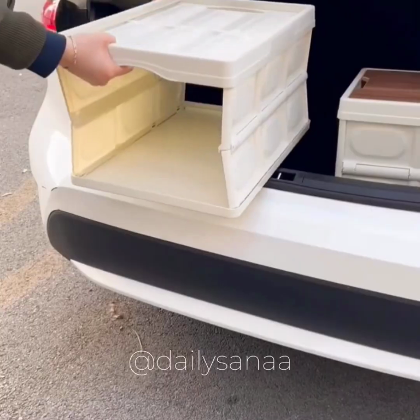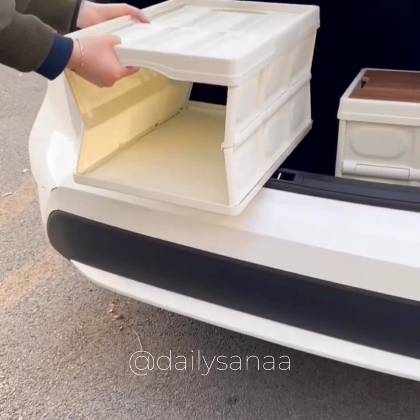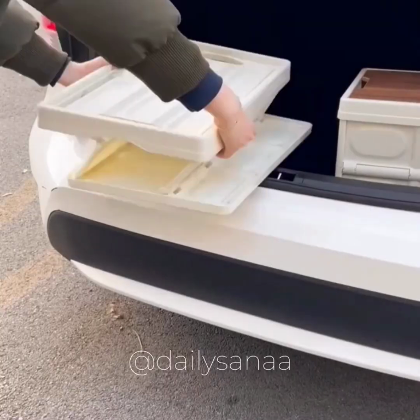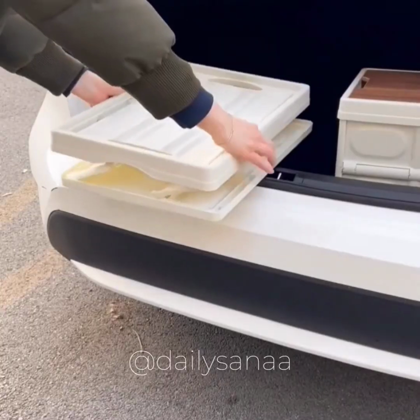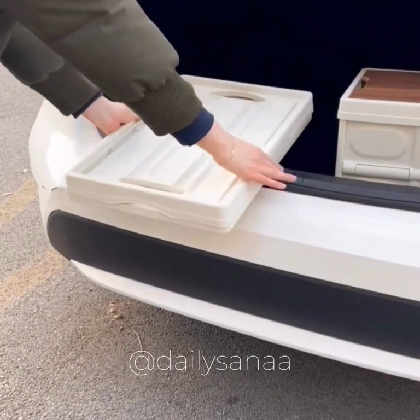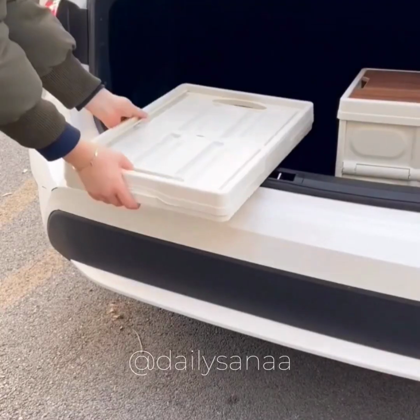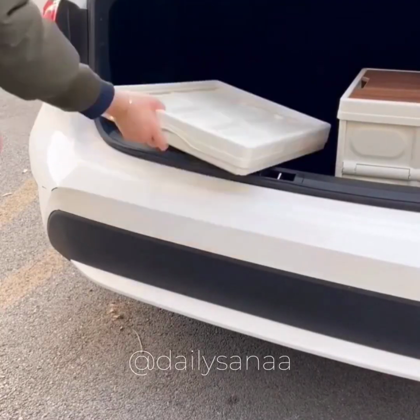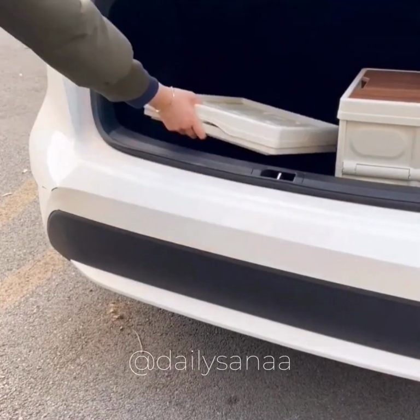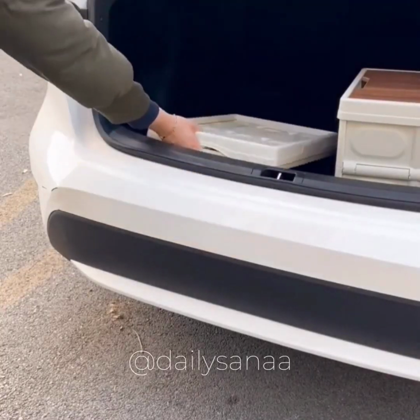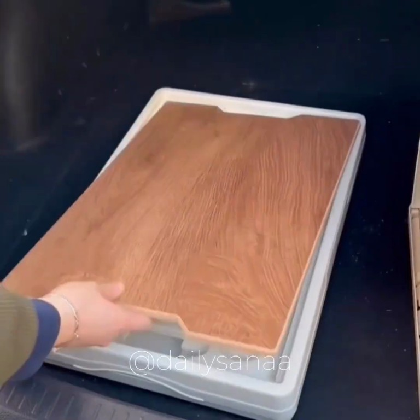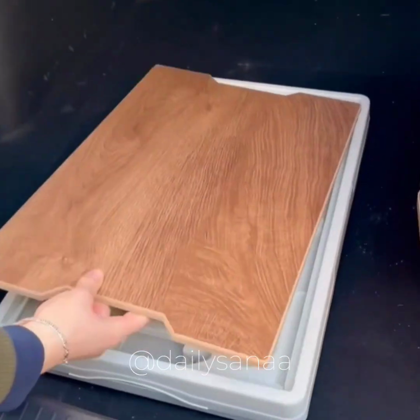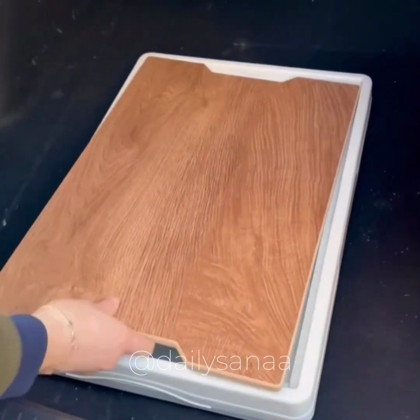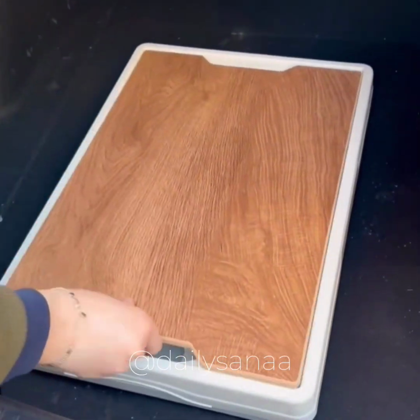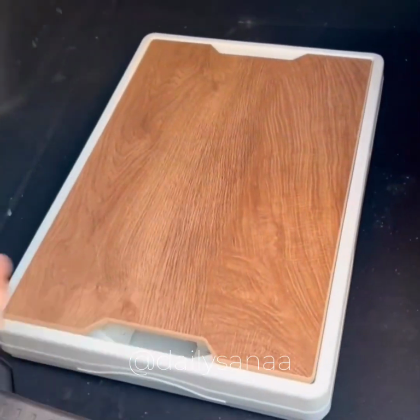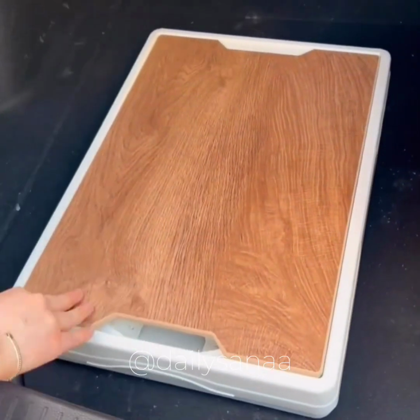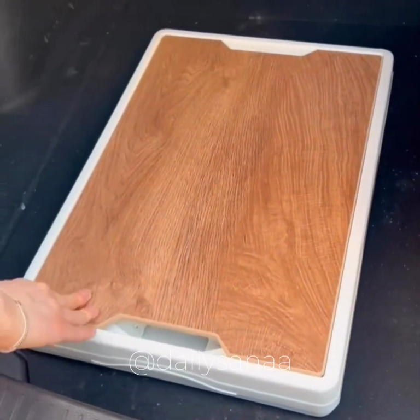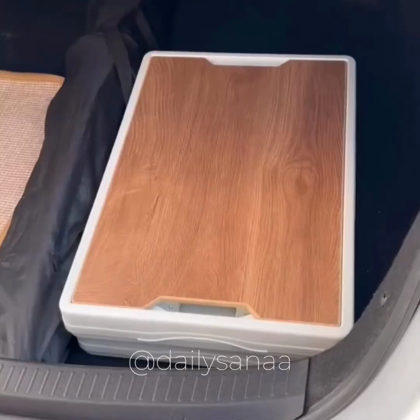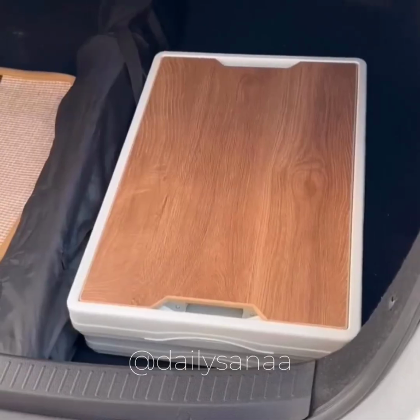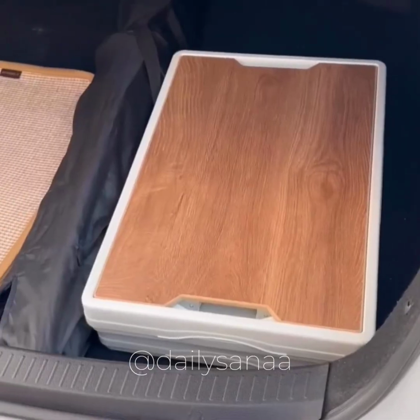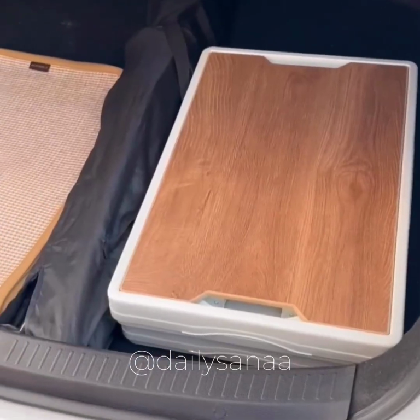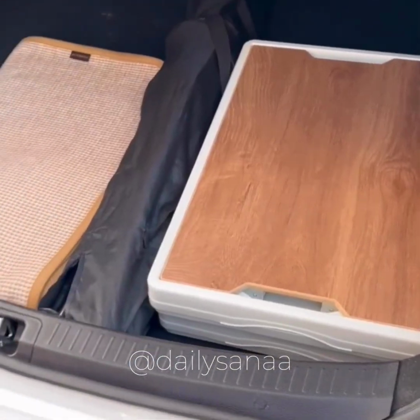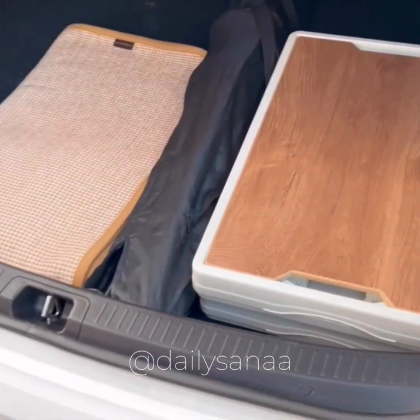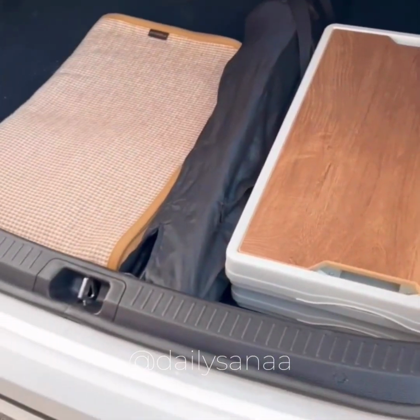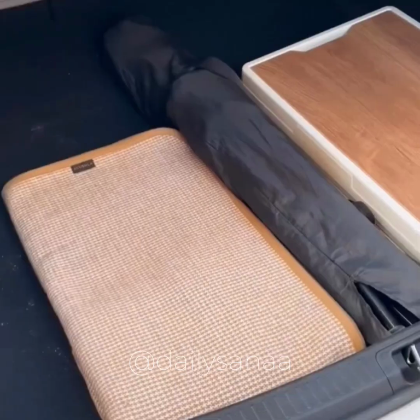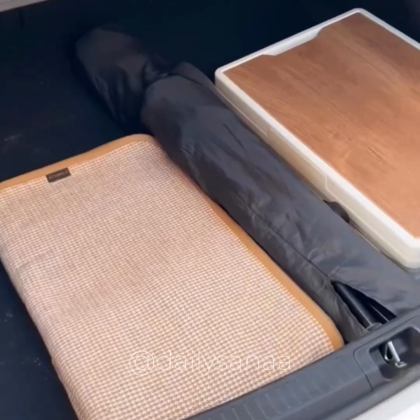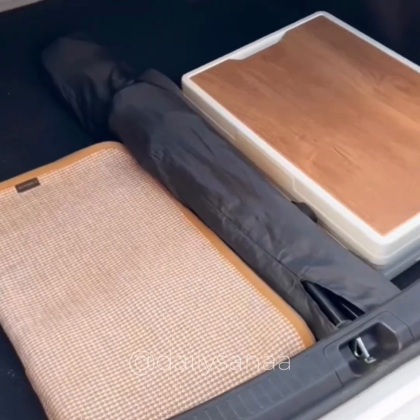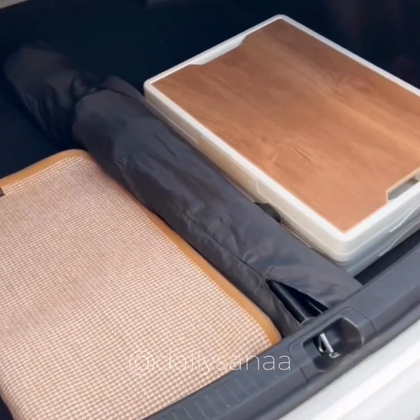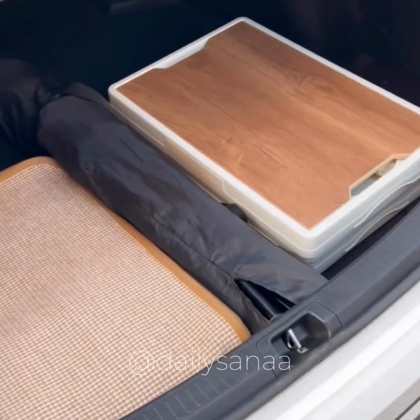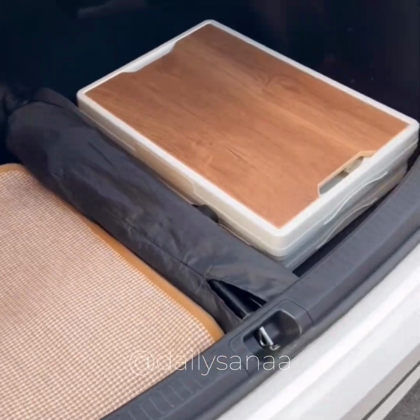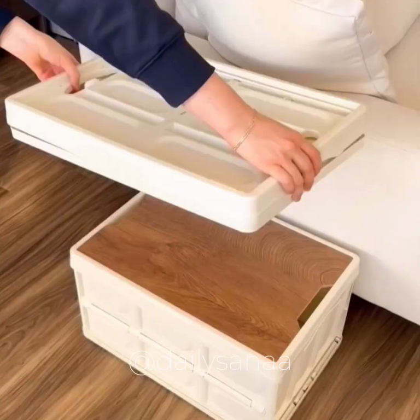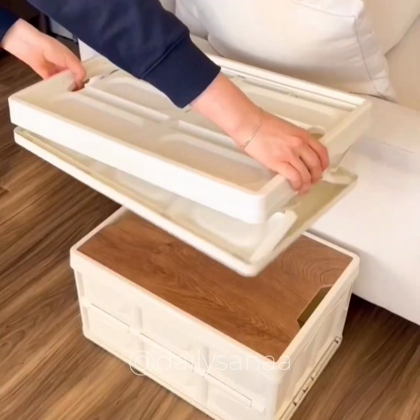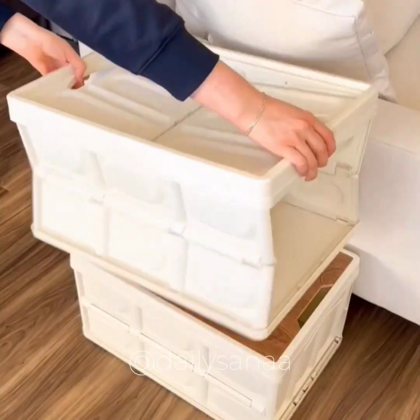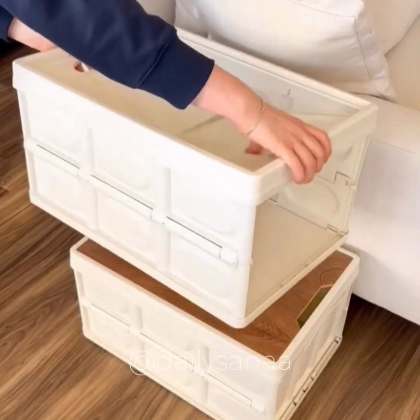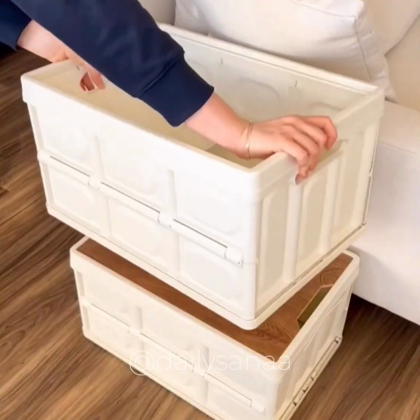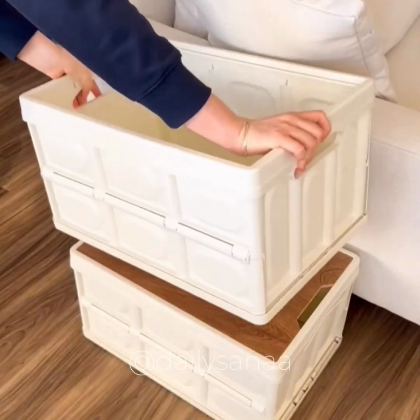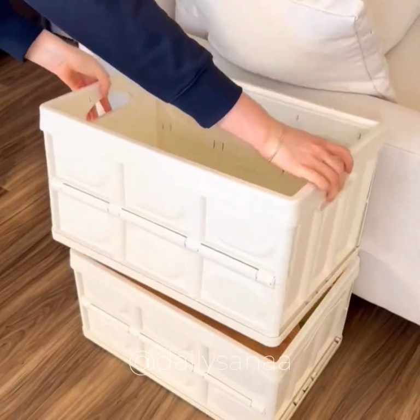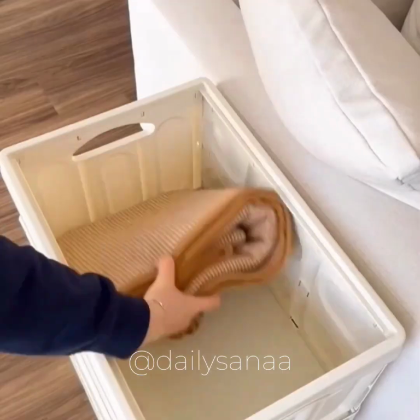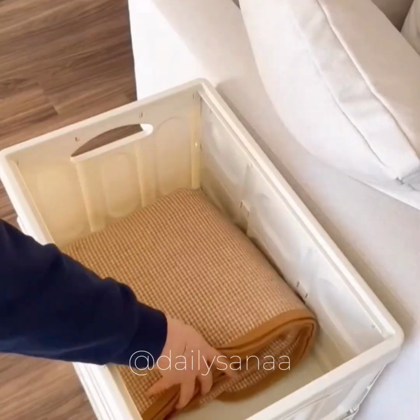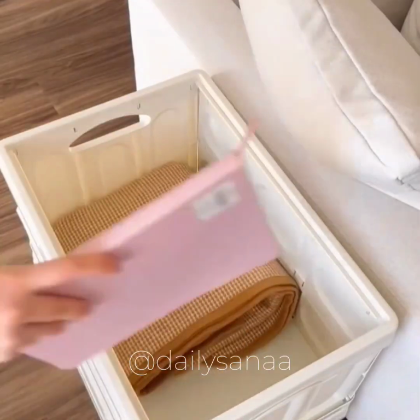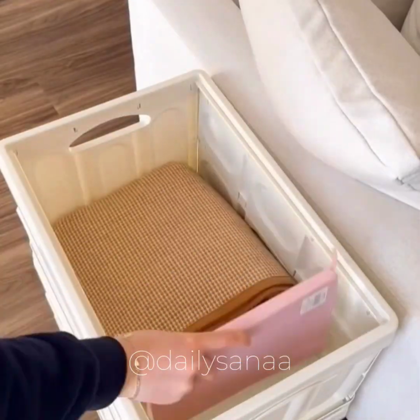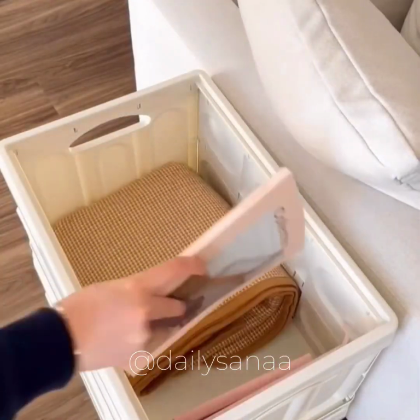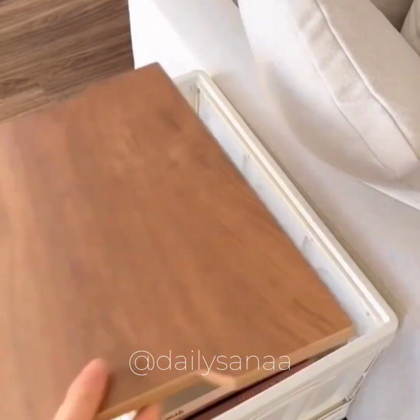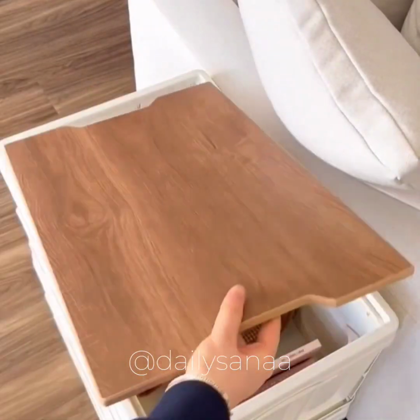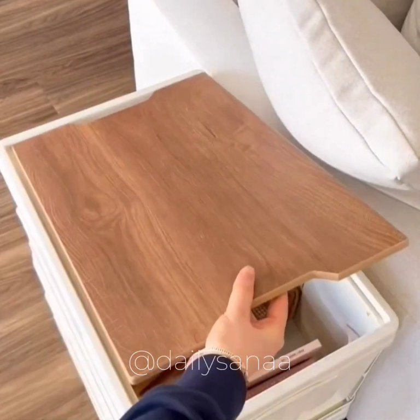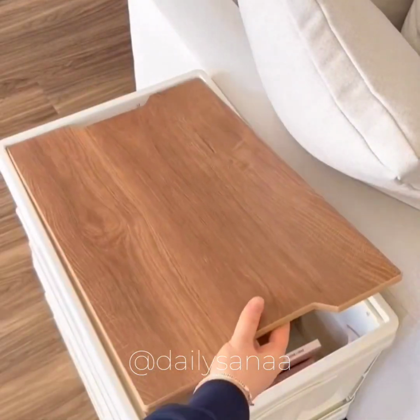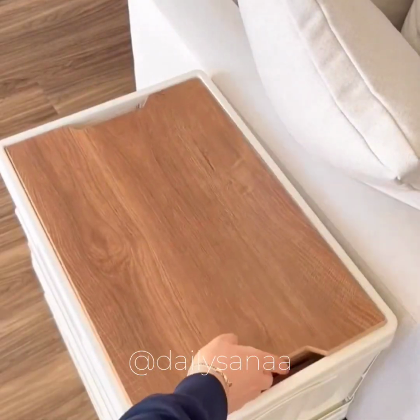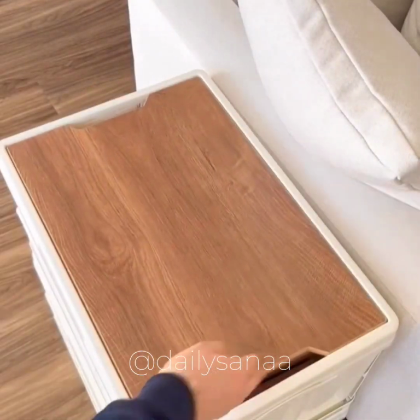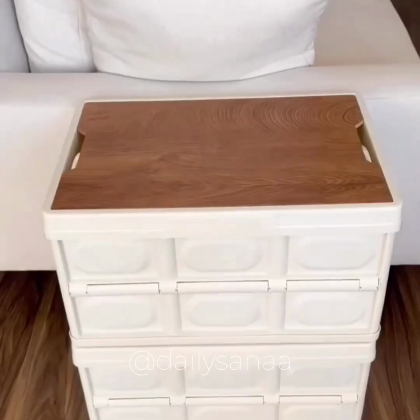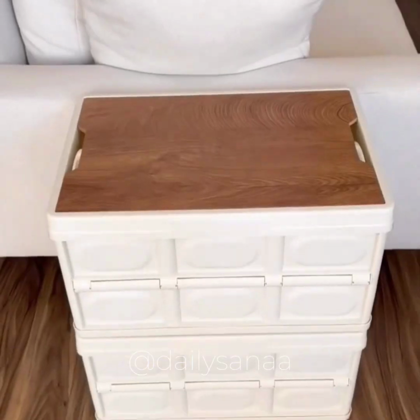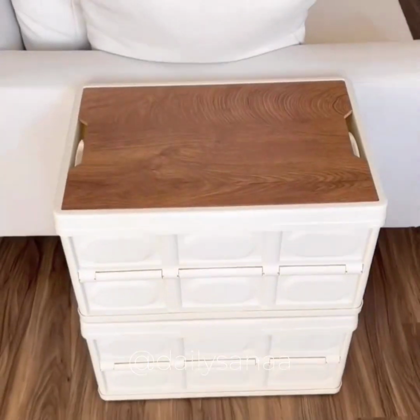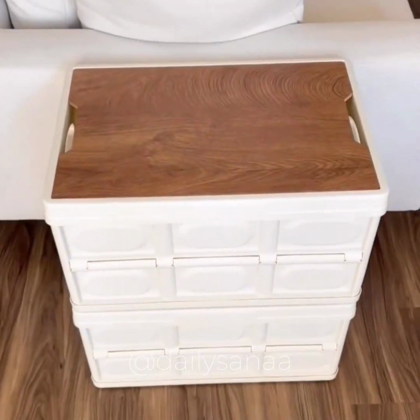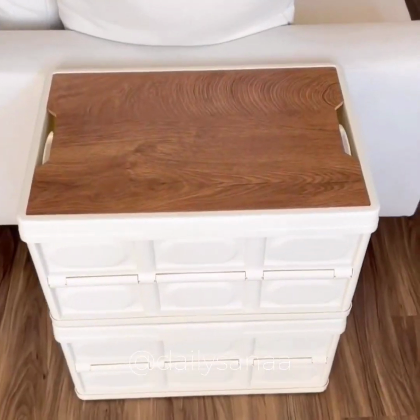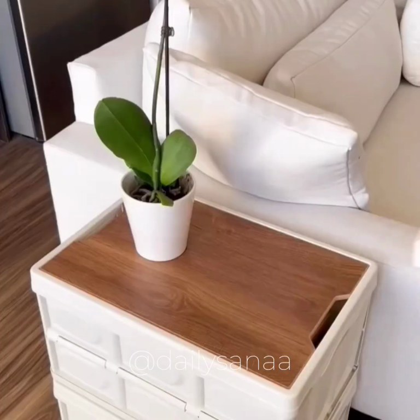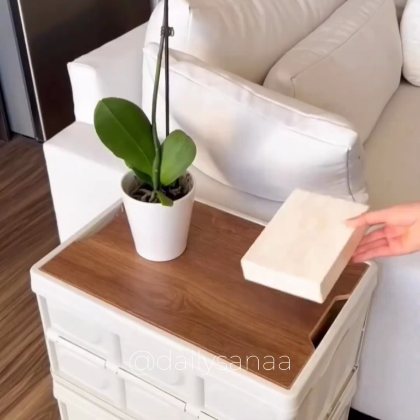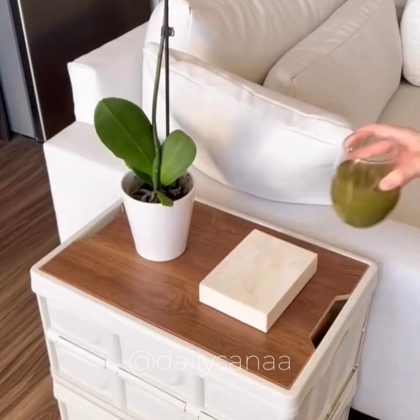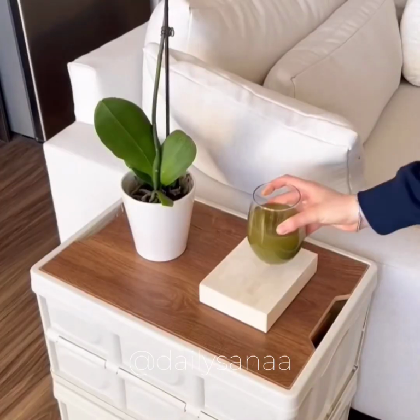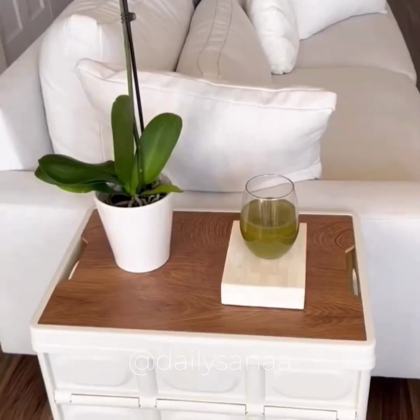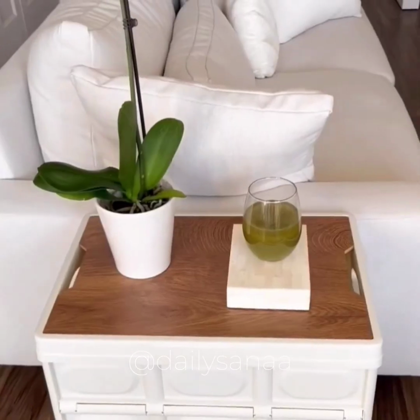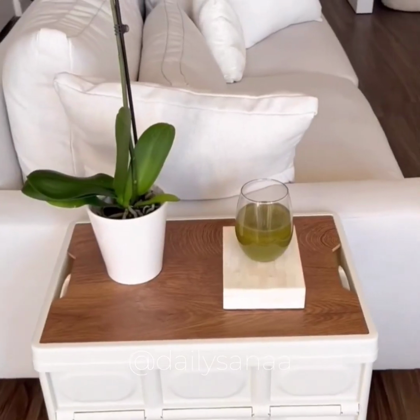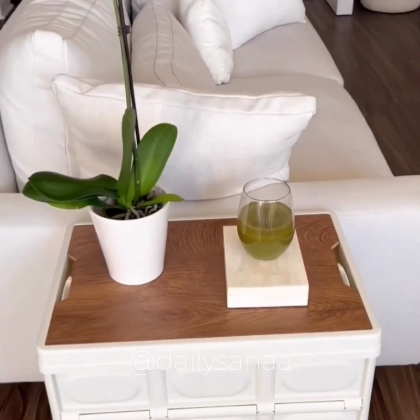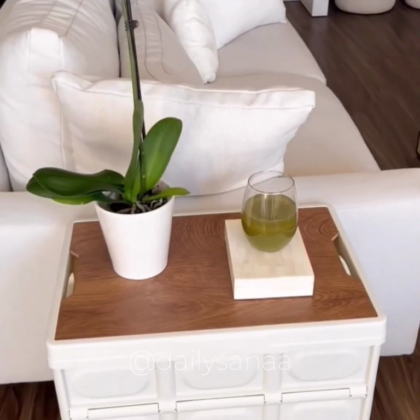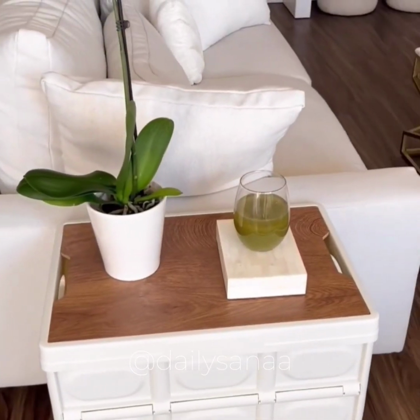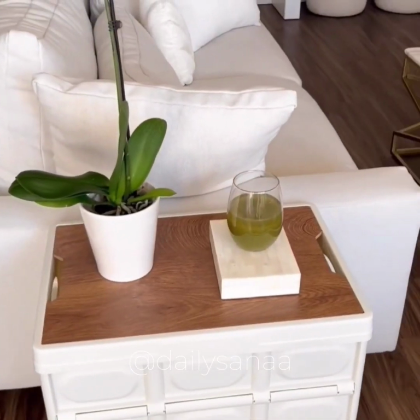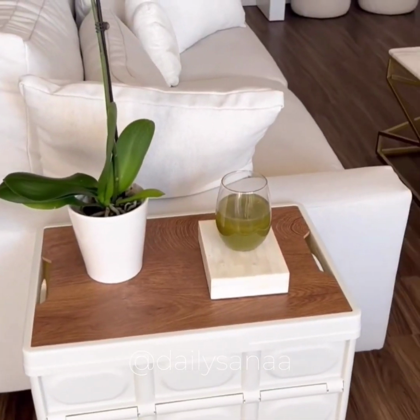These foldable storage bins are great to have in your car for groceries. They also come with lids so they can be used as storage or side tables for your home.